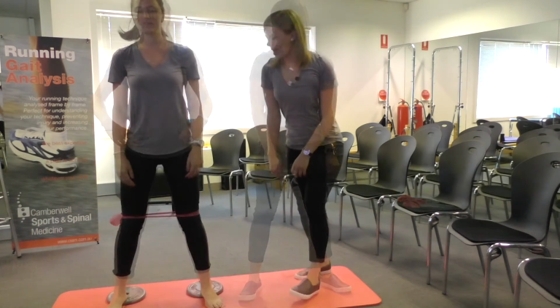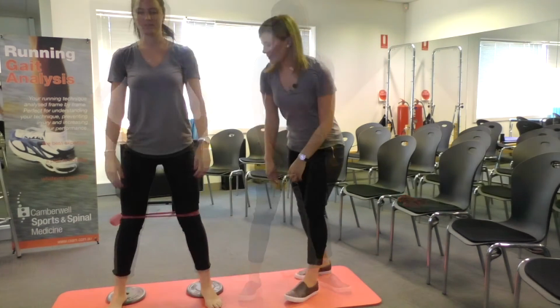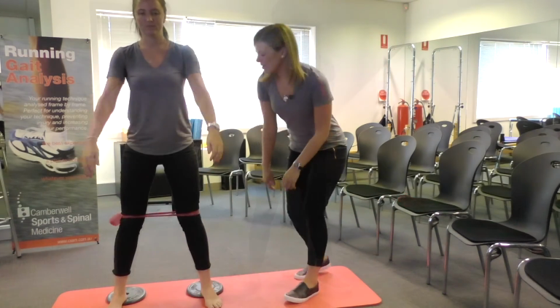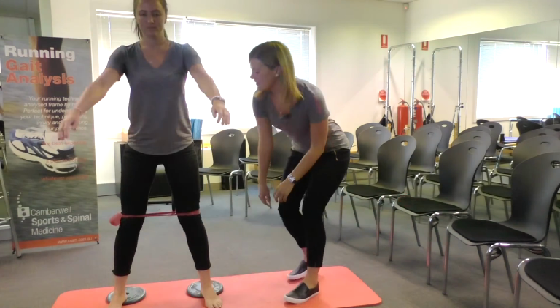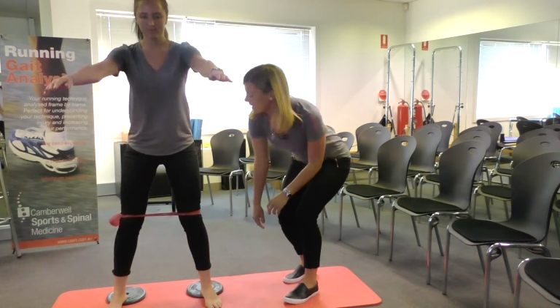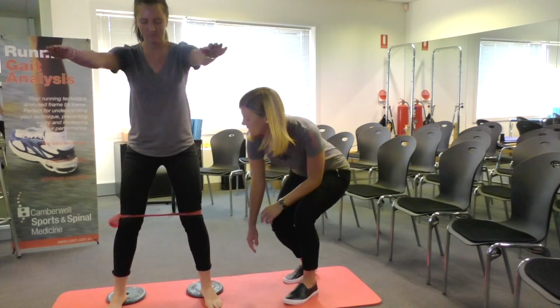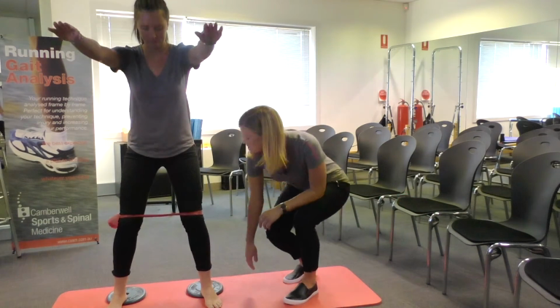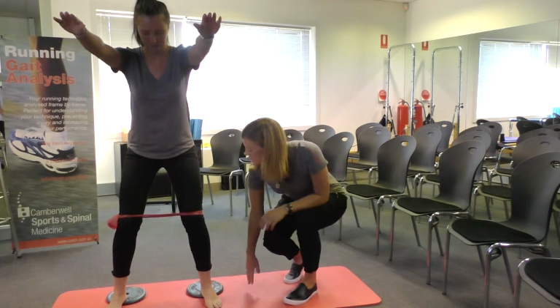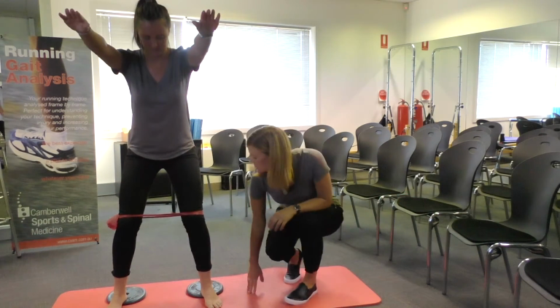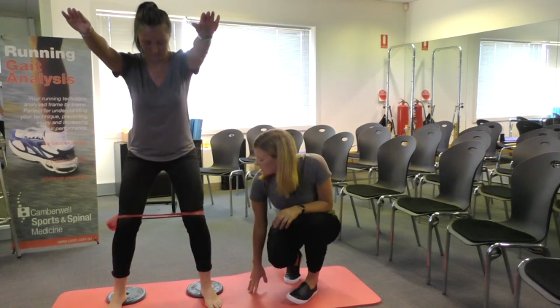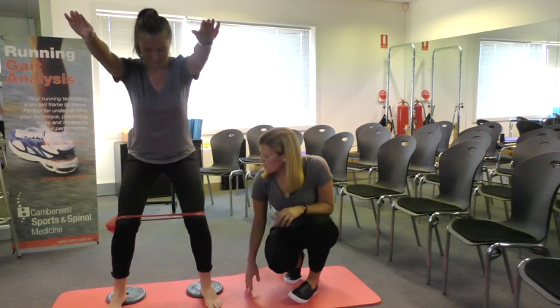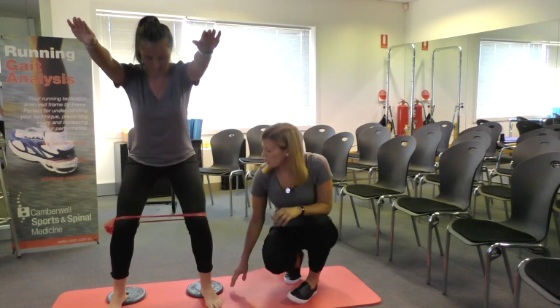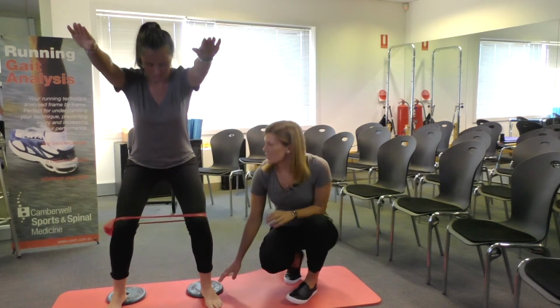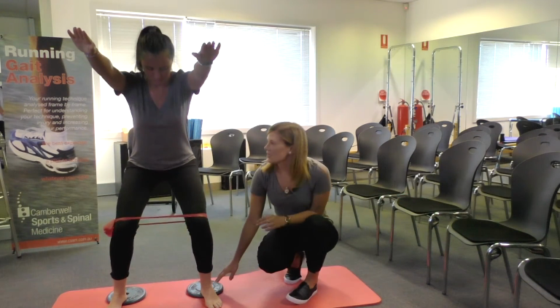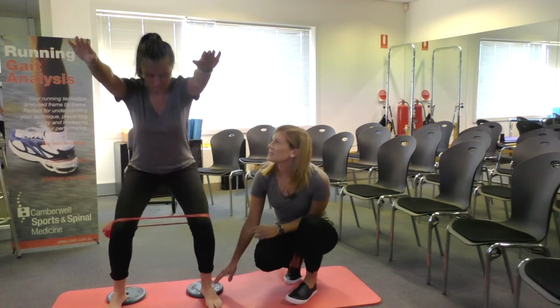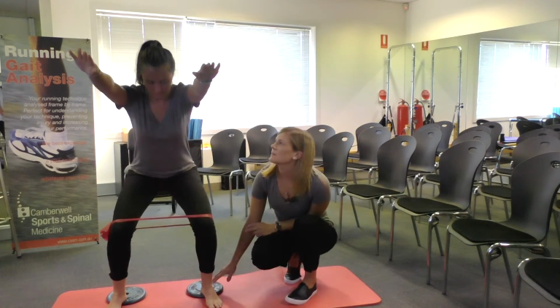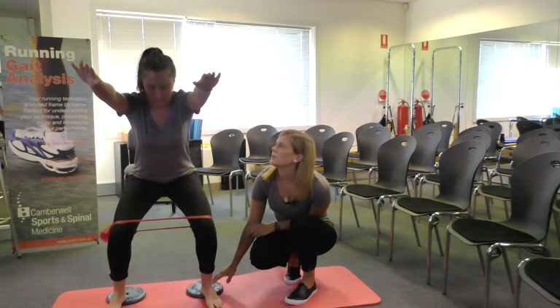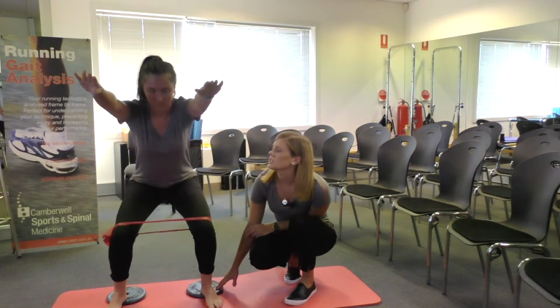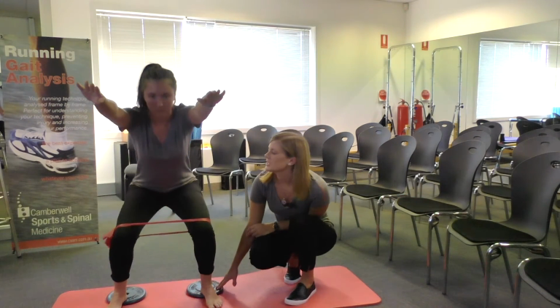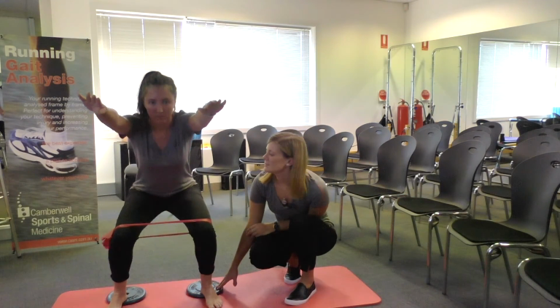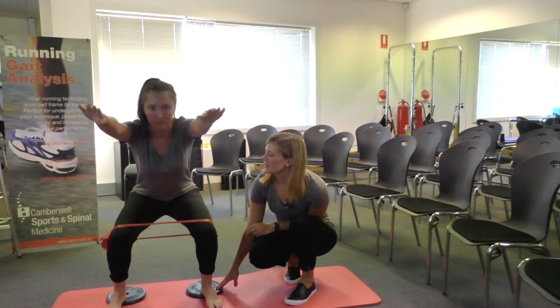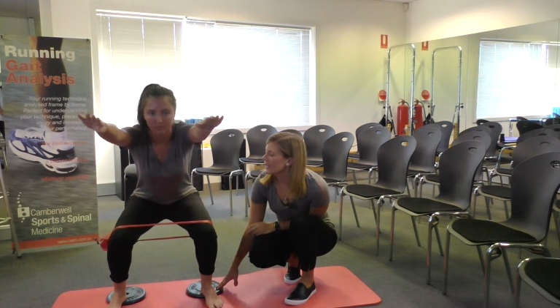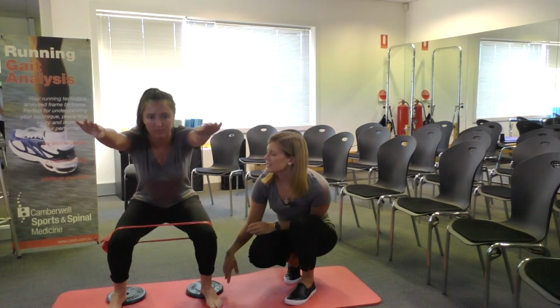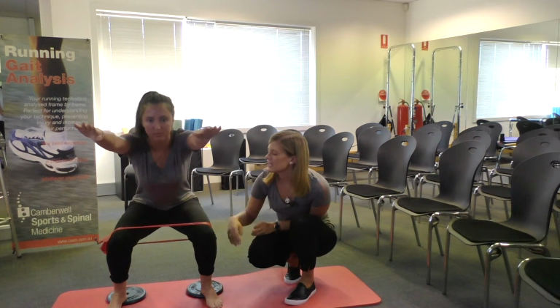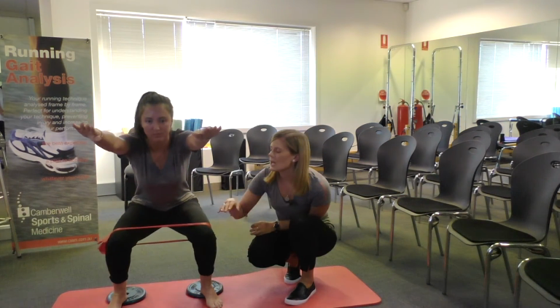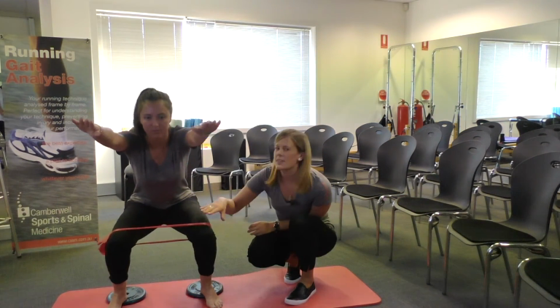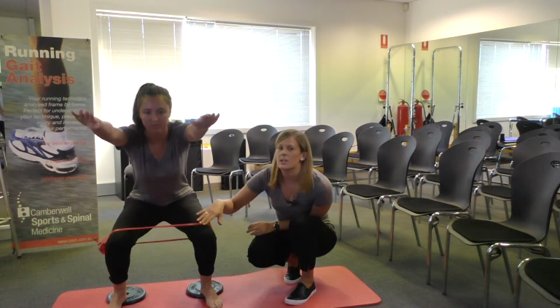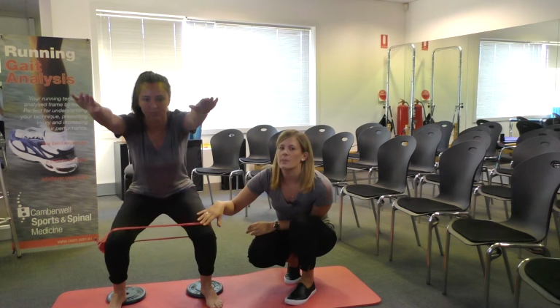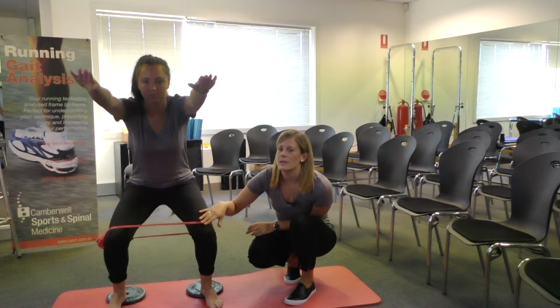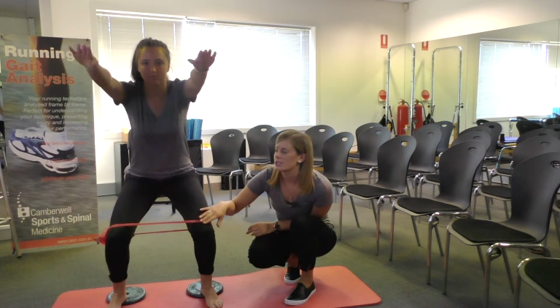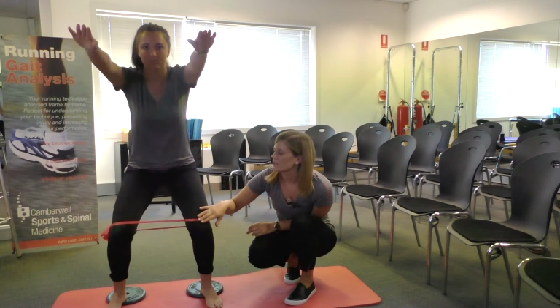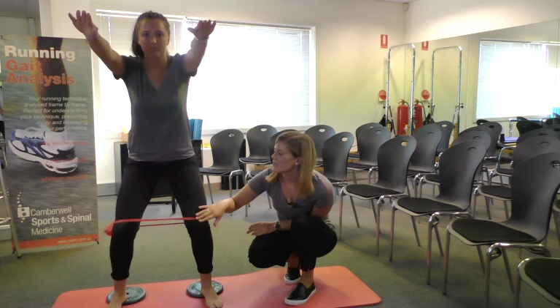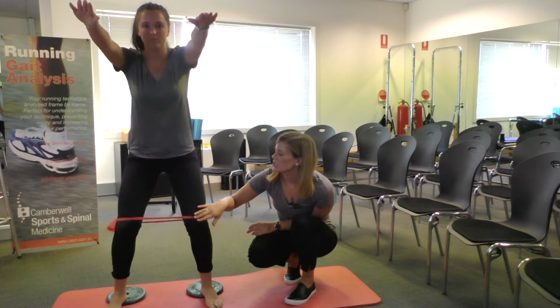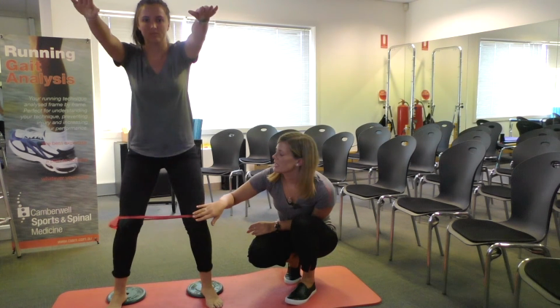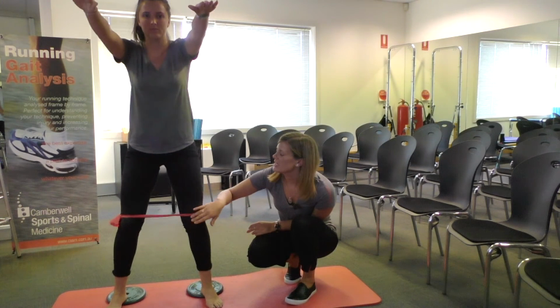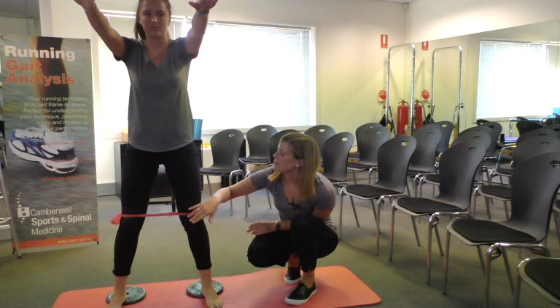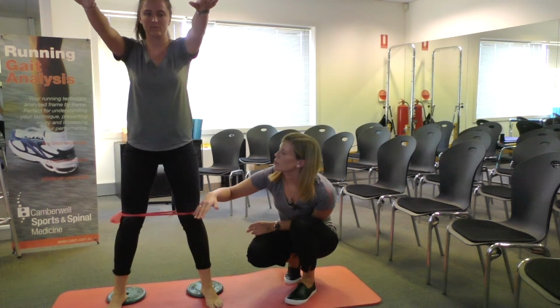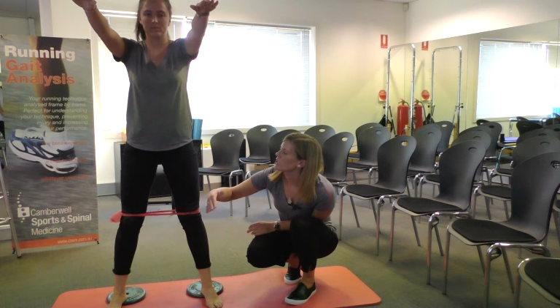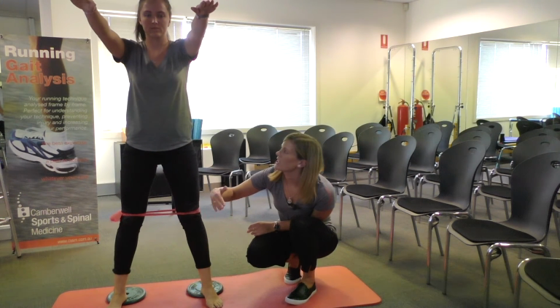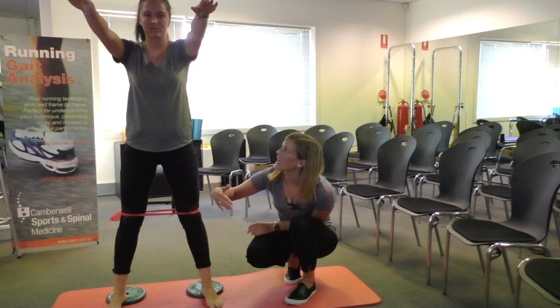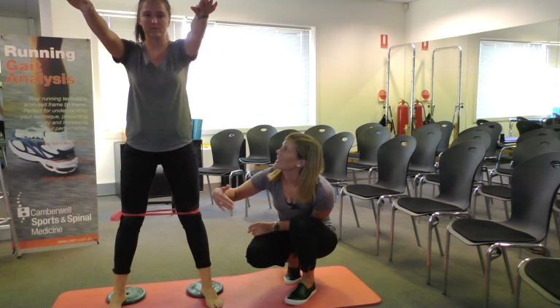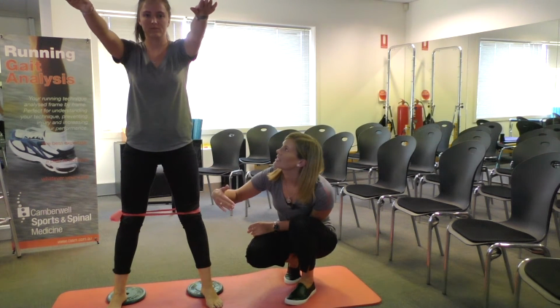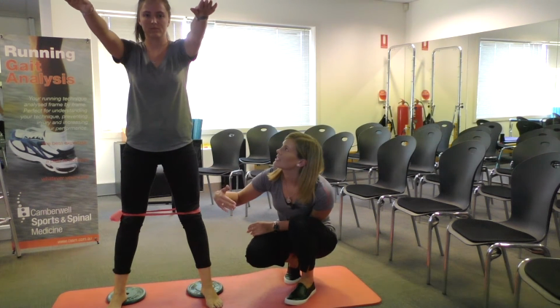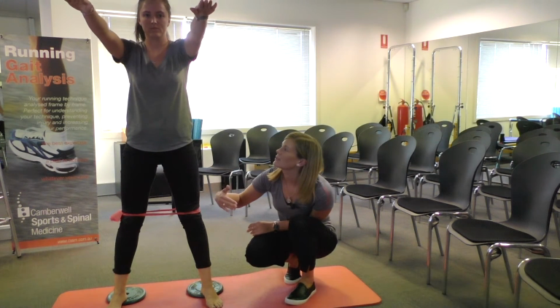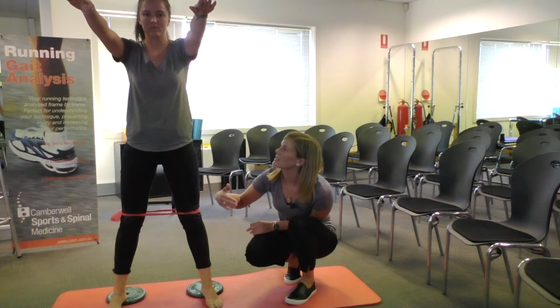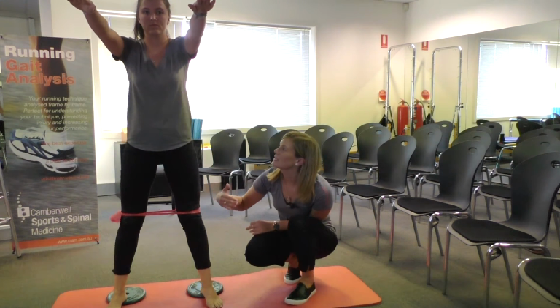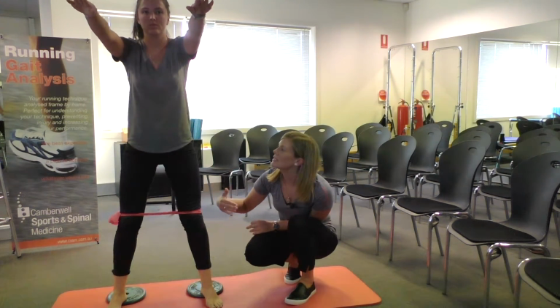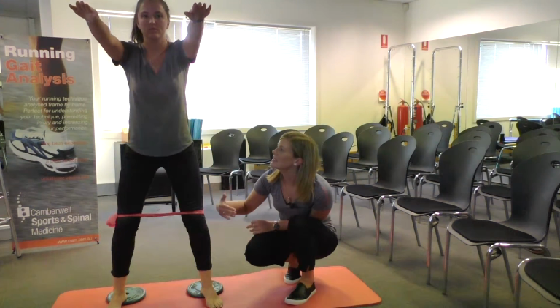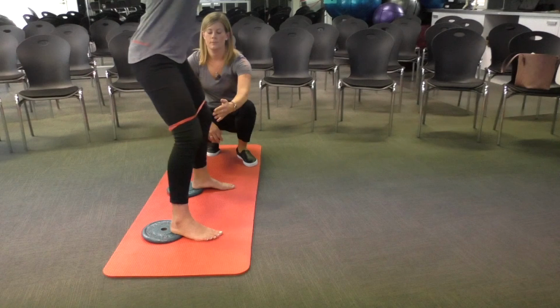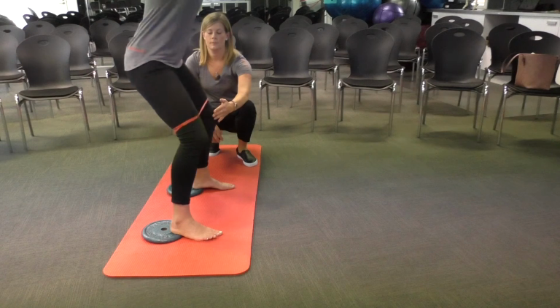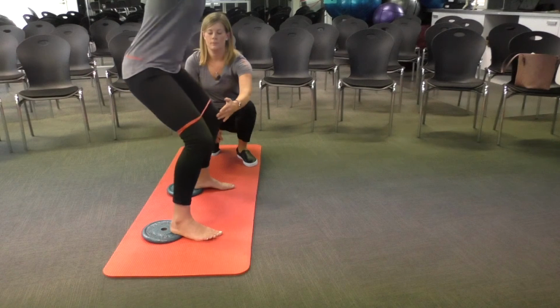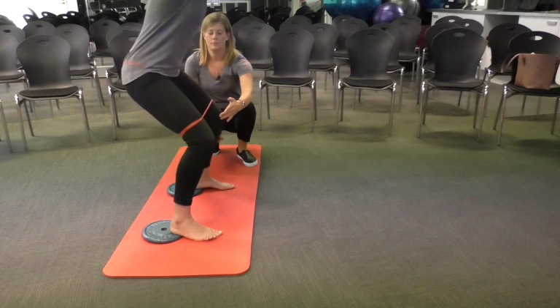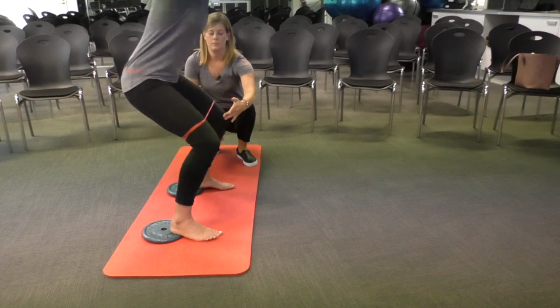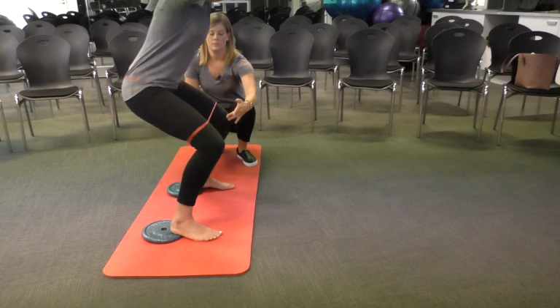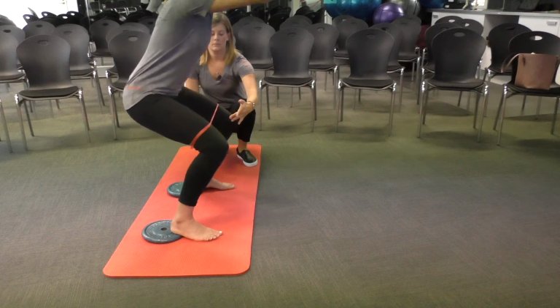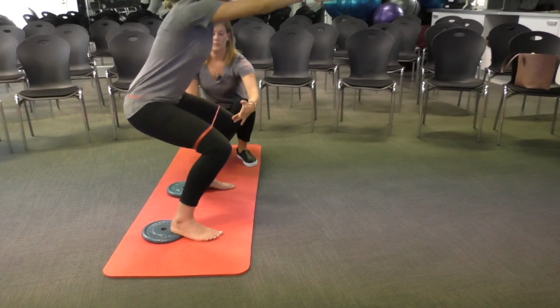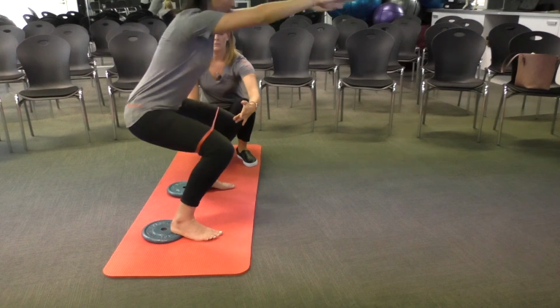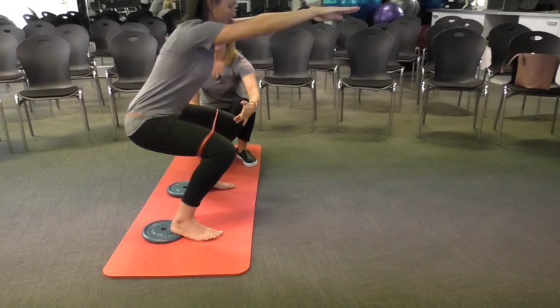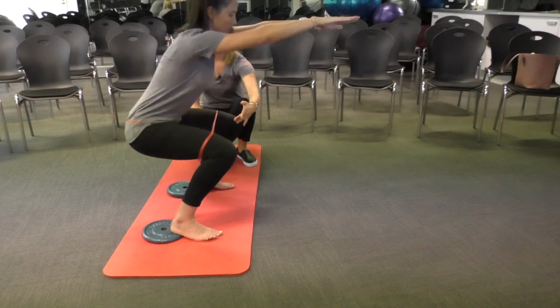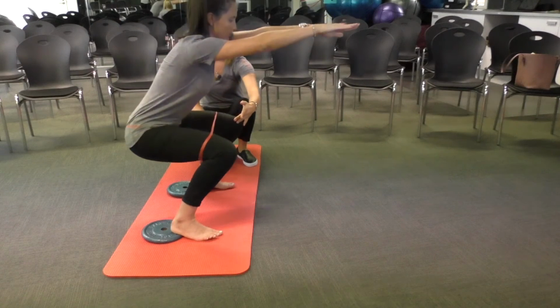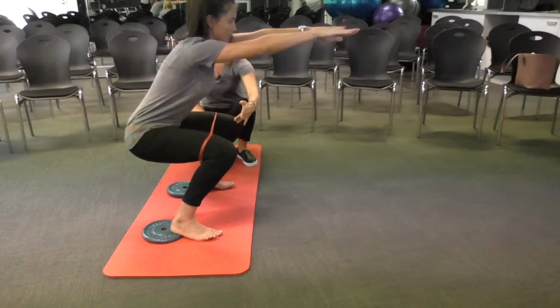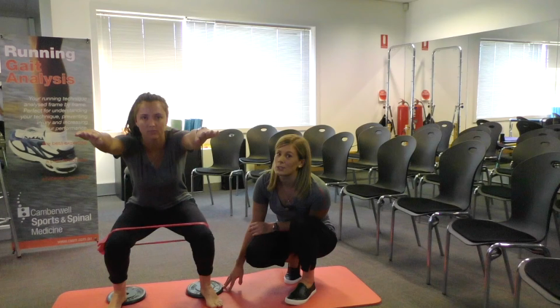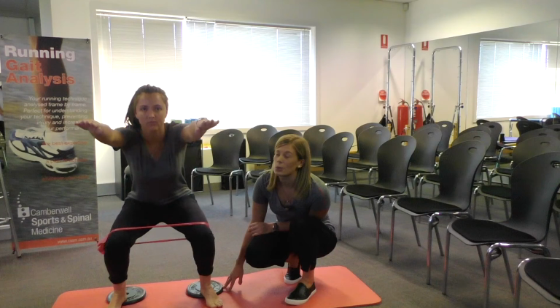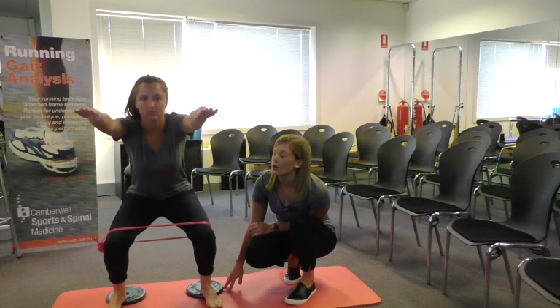And modifications: you can put your heels up onto some plates, a band around your knees, pushing out against the resistance to allow you to get a deeper squat.